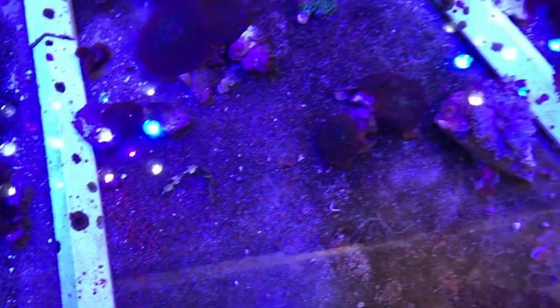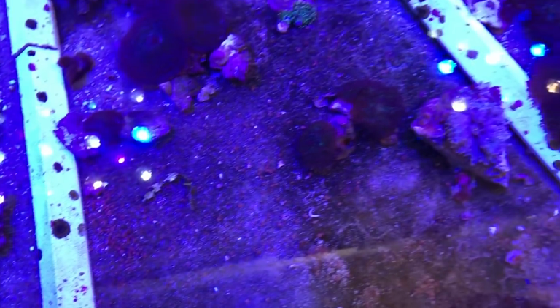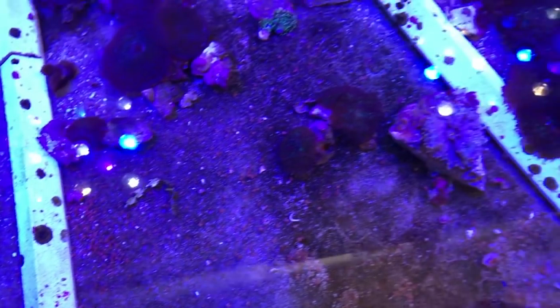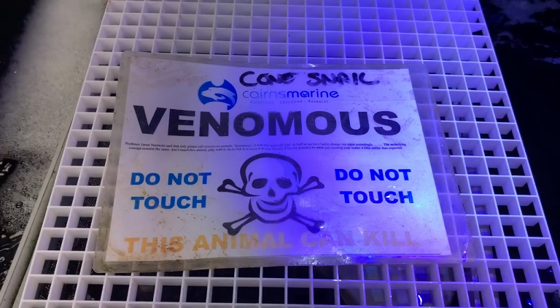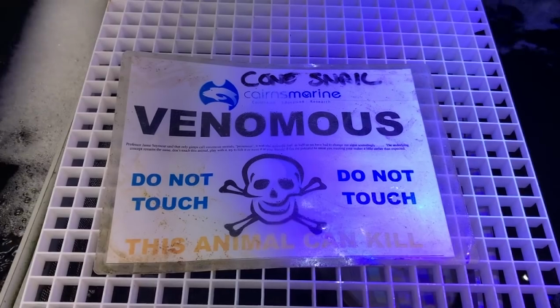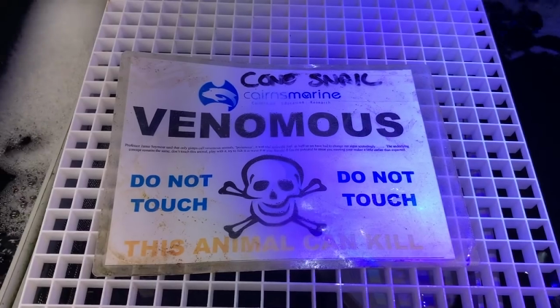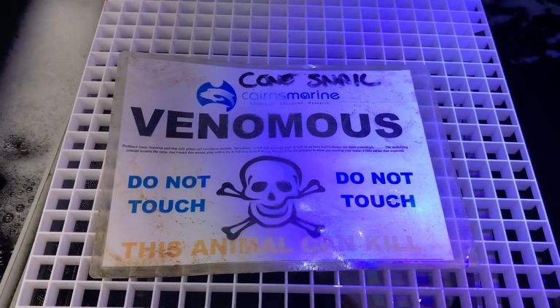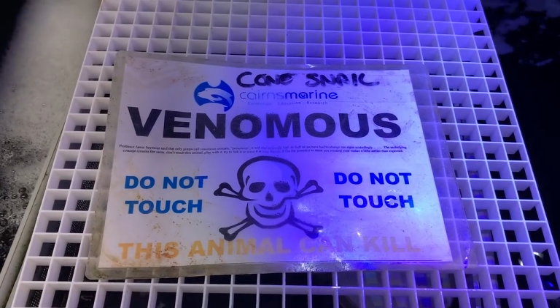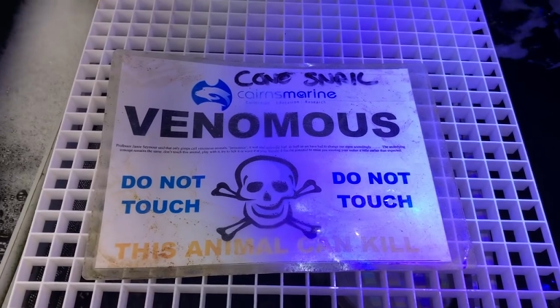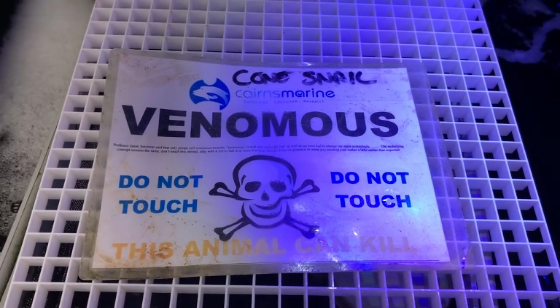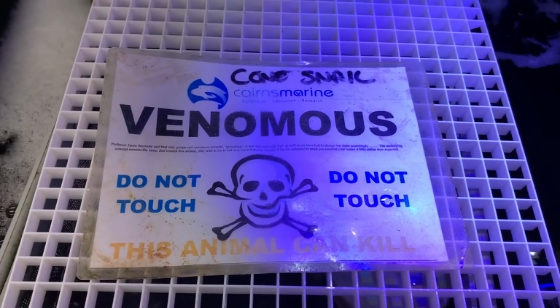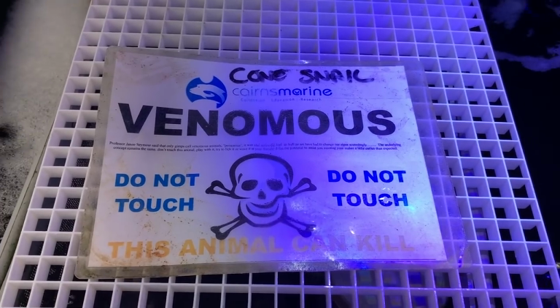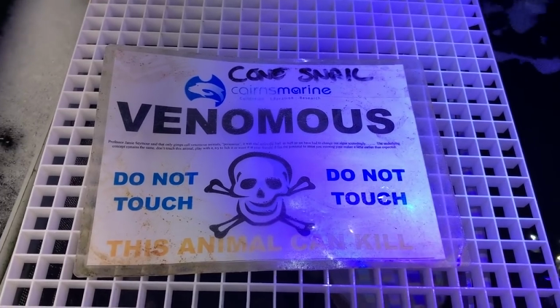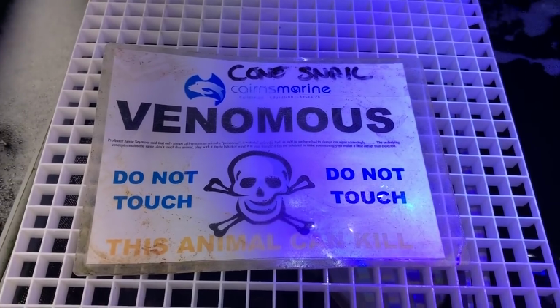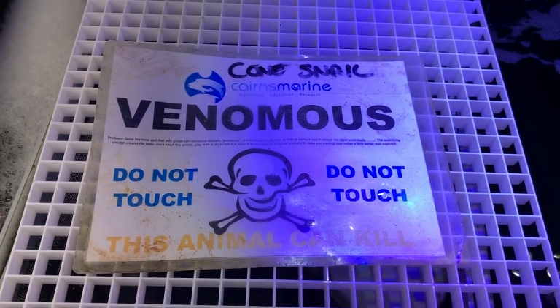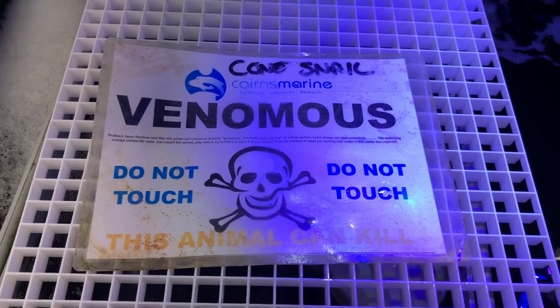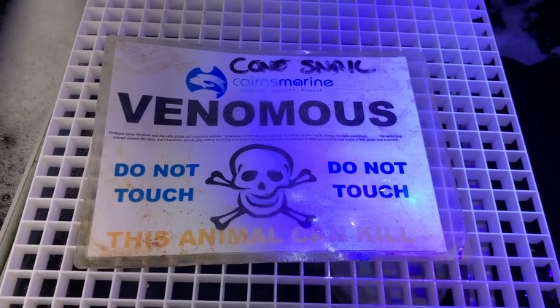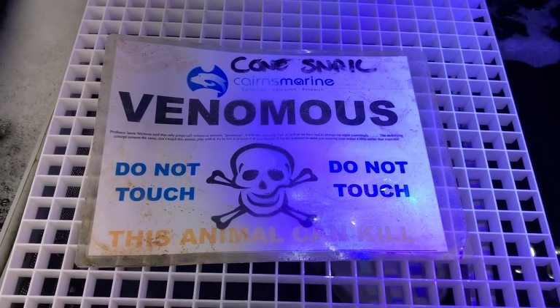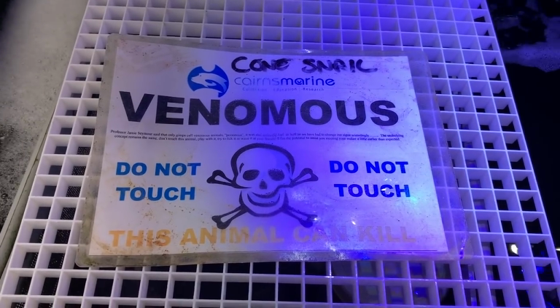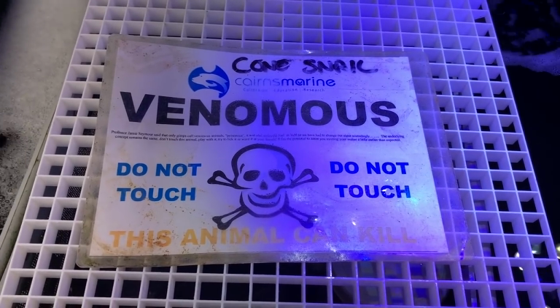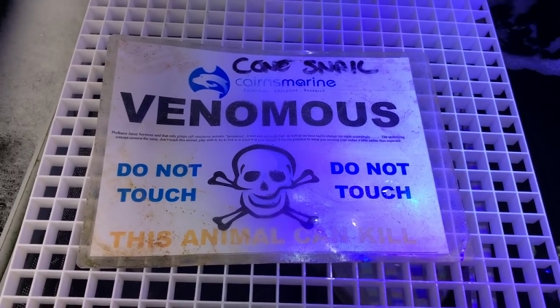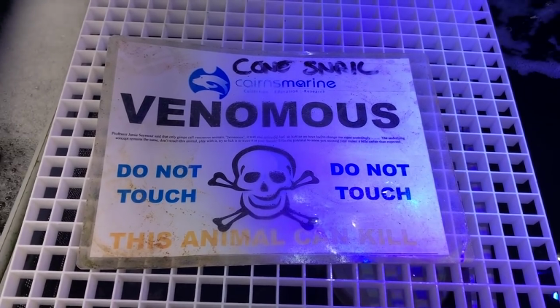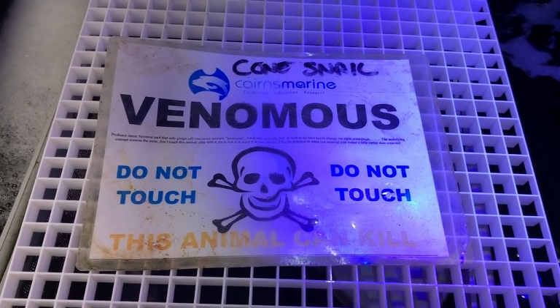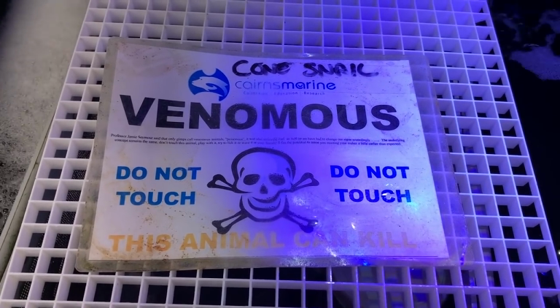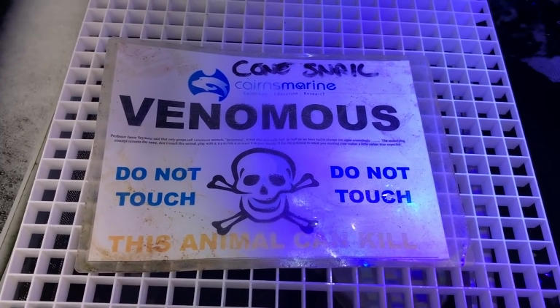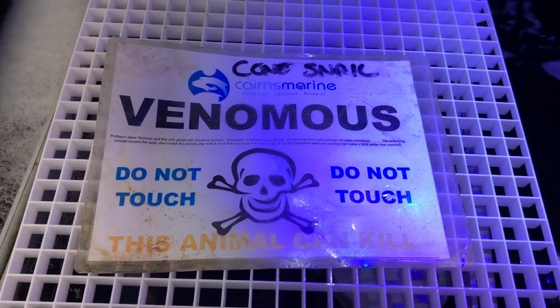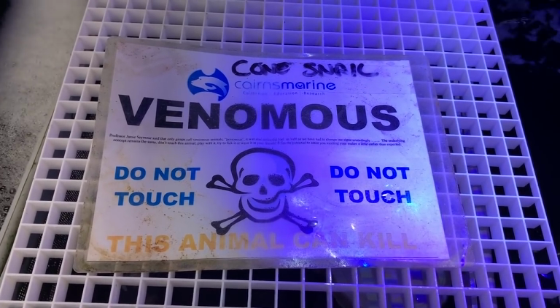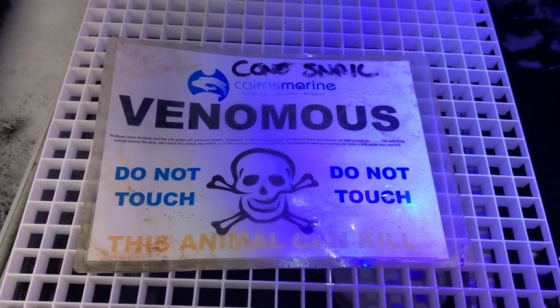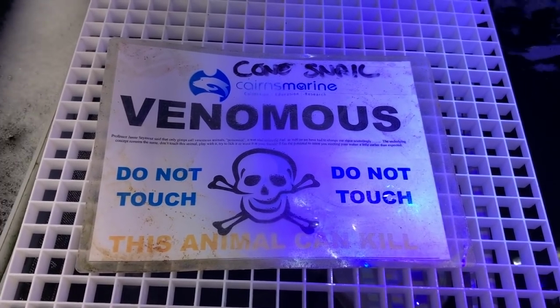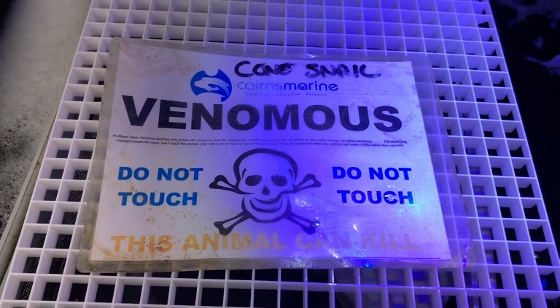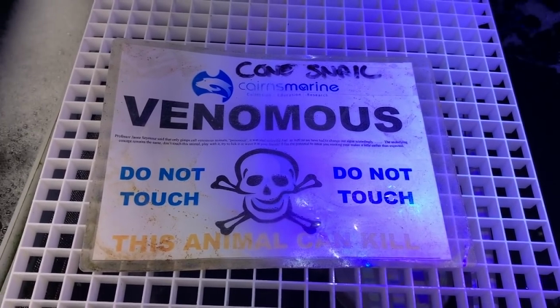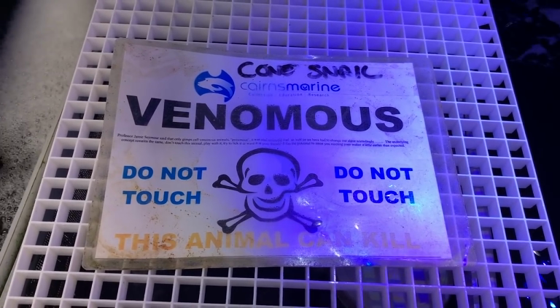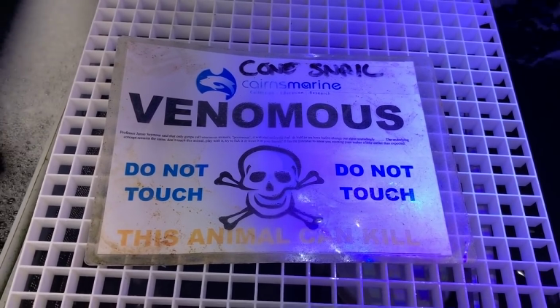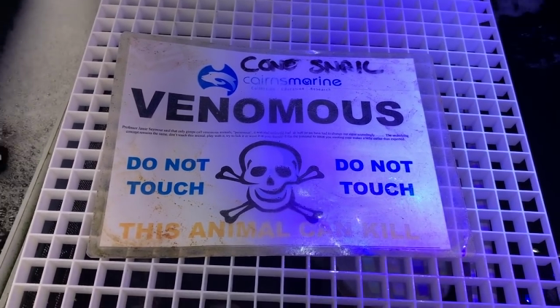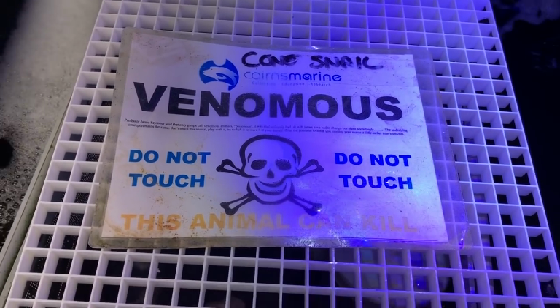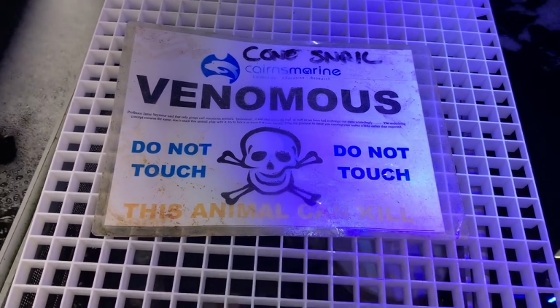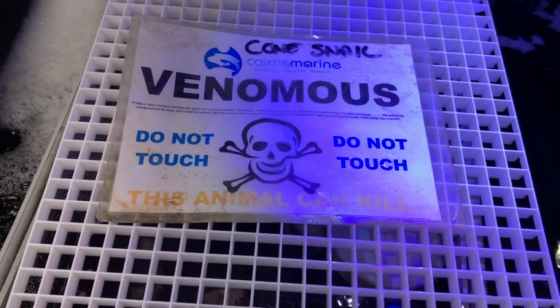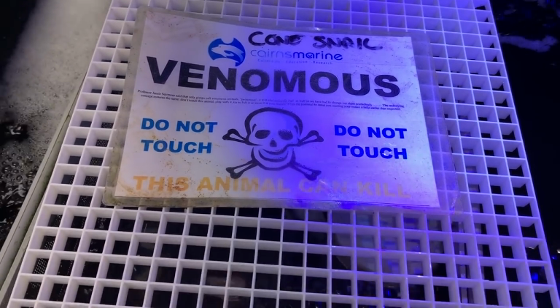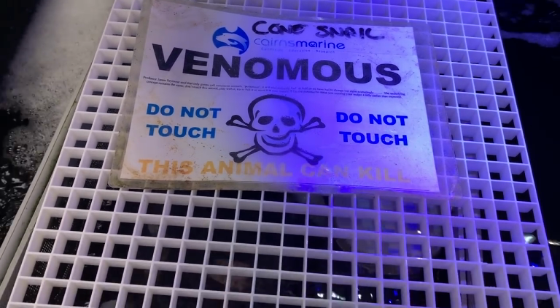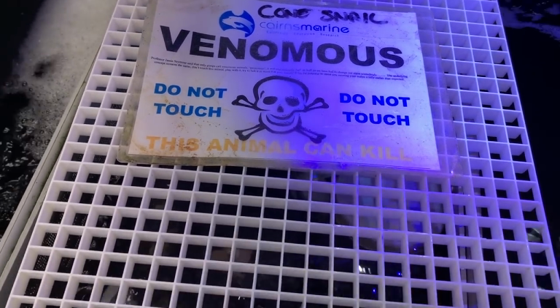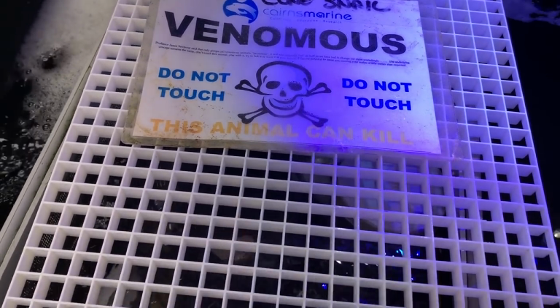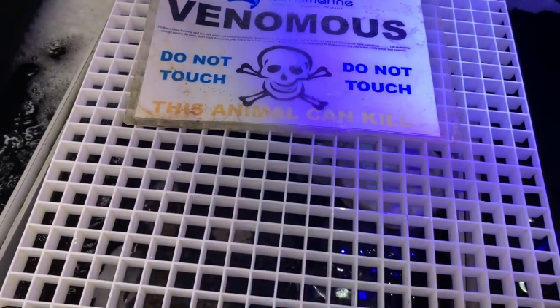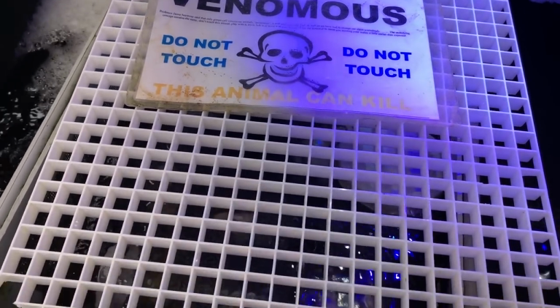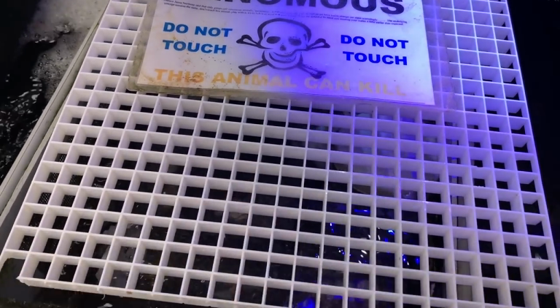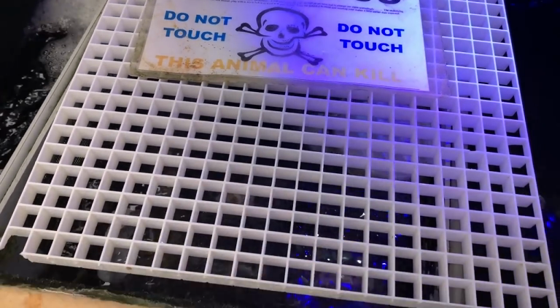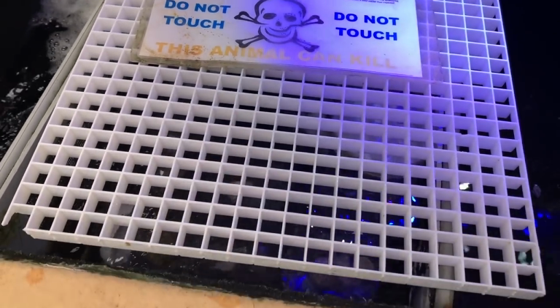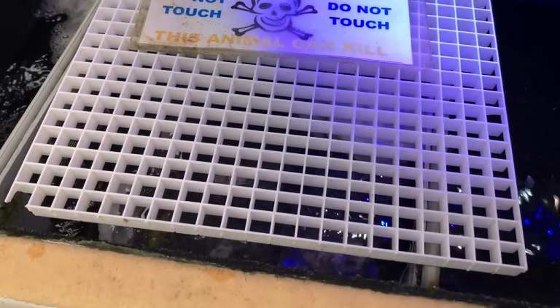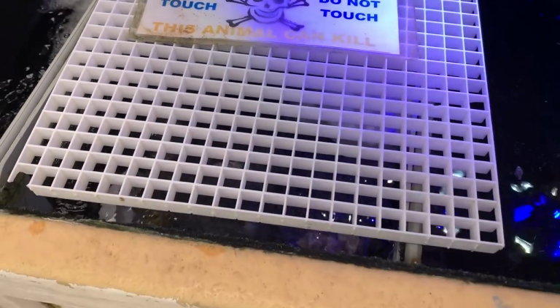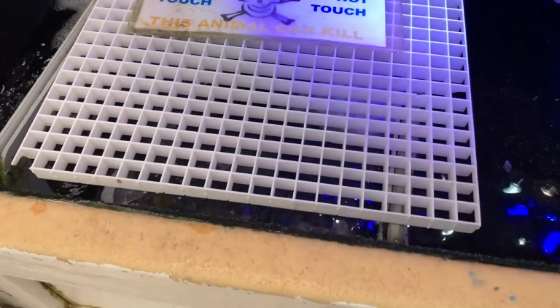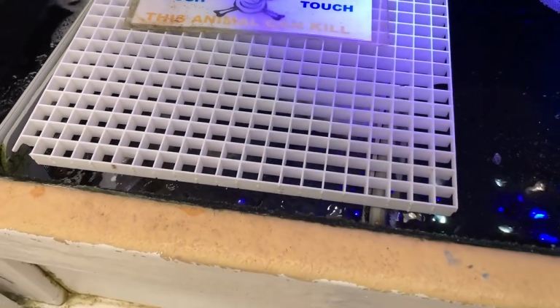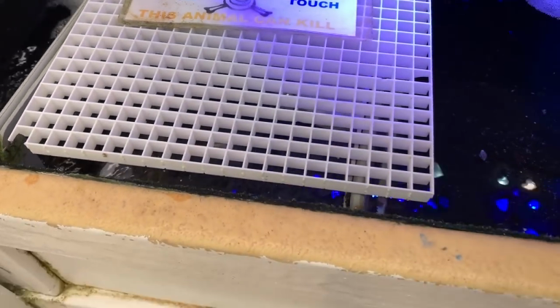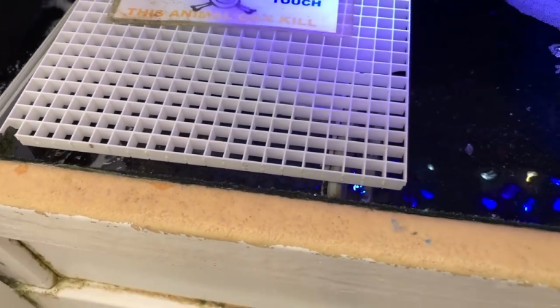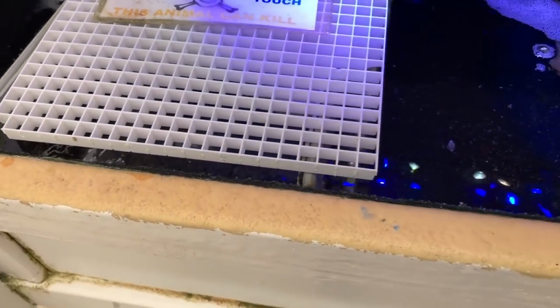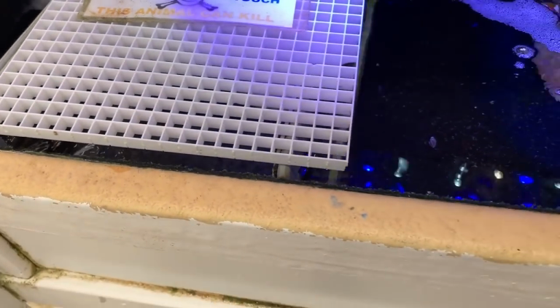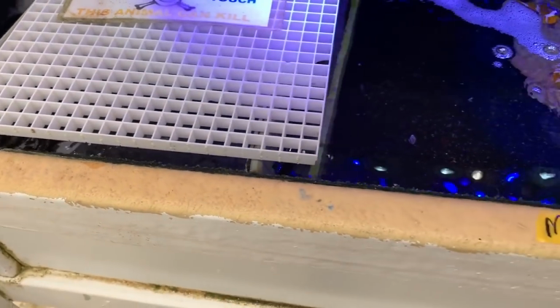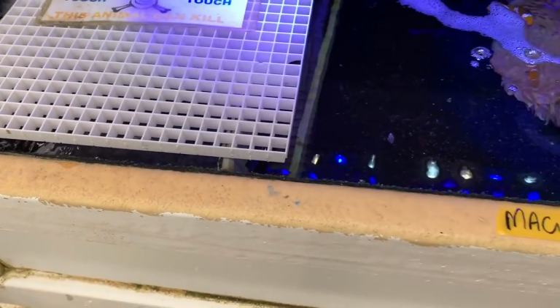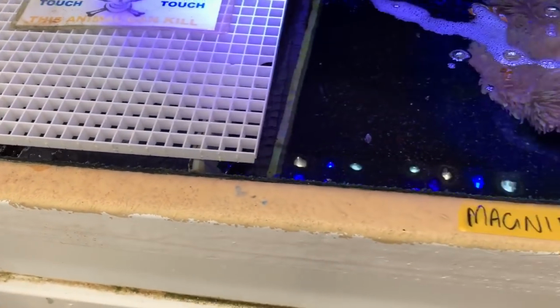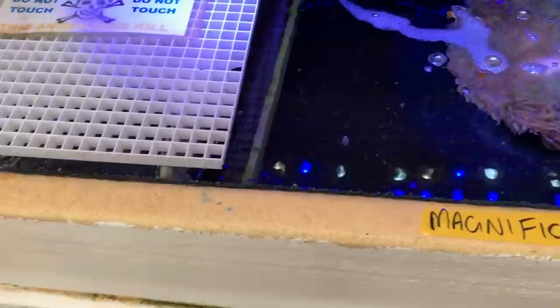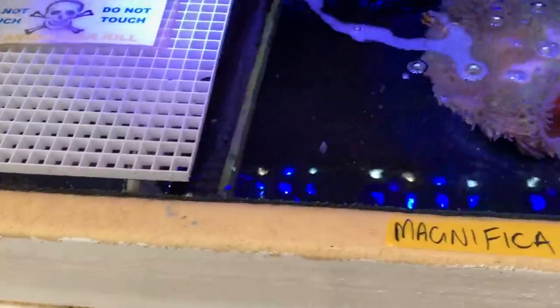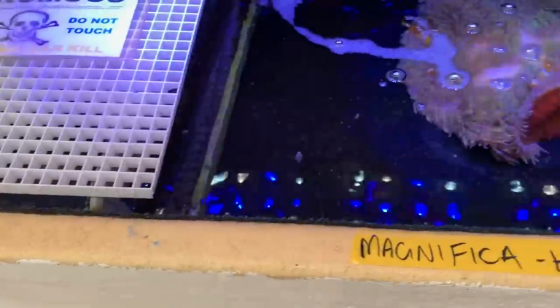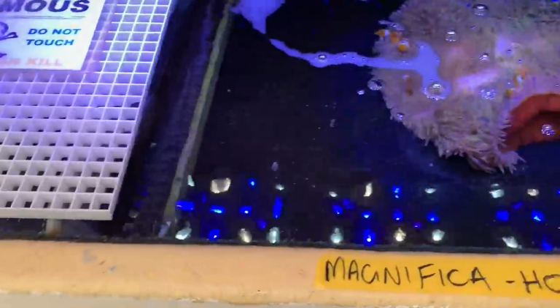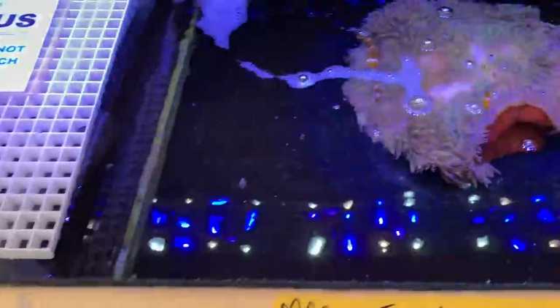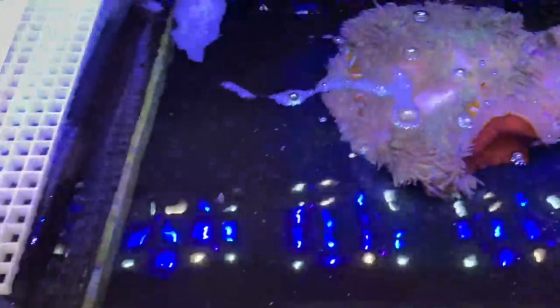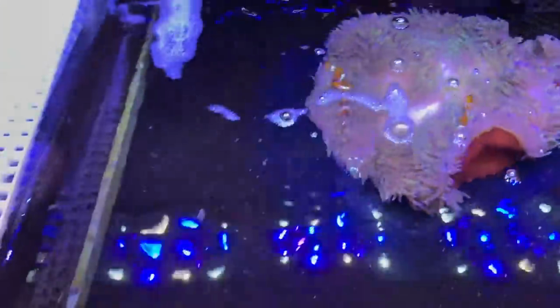I'm not even showing everything. This was pretty cool — the cone snail. Obviously covered off. You don't want to put your hand in there — it can kill you.